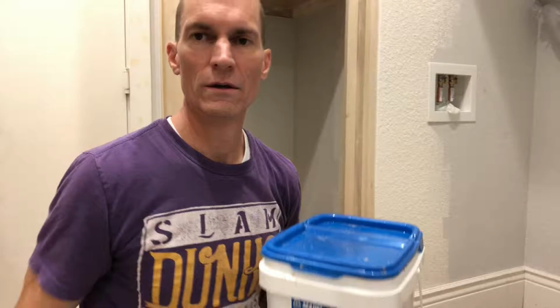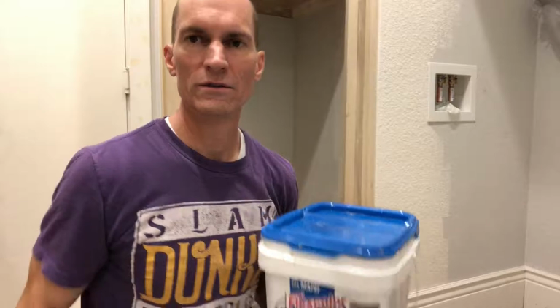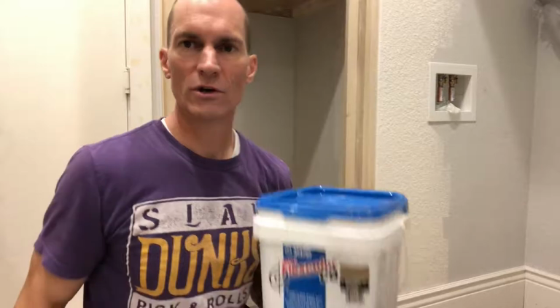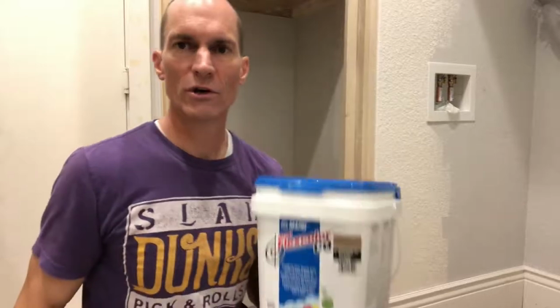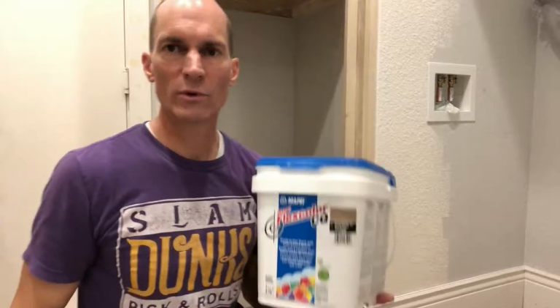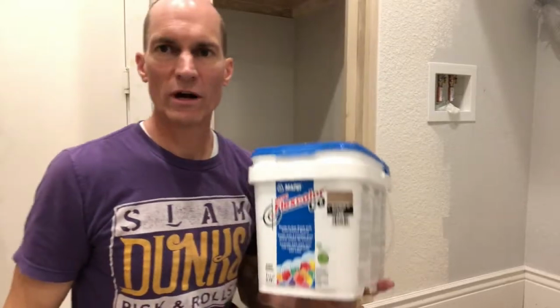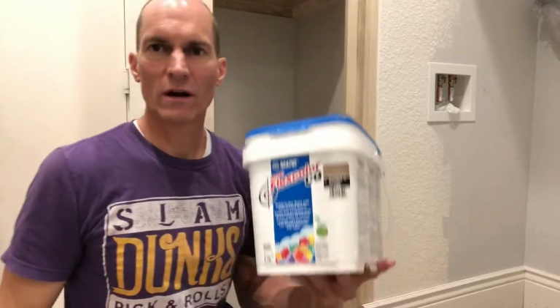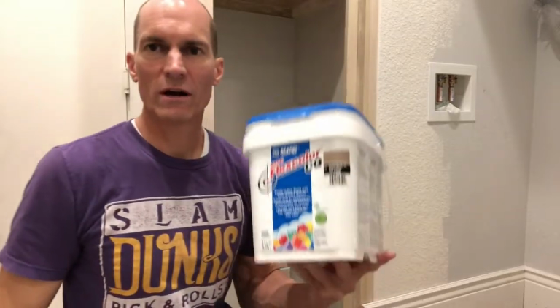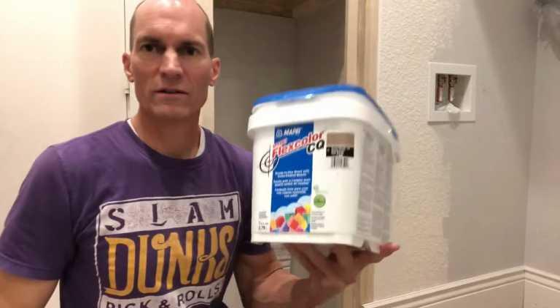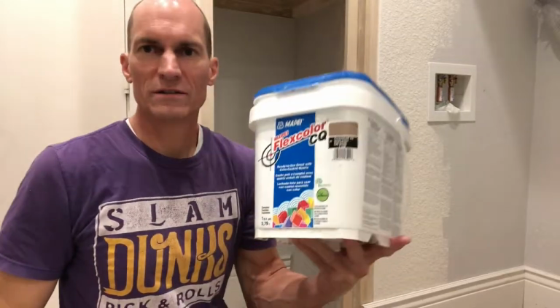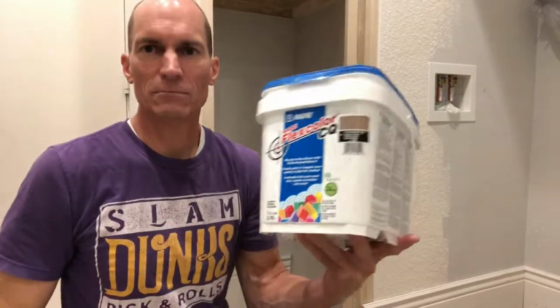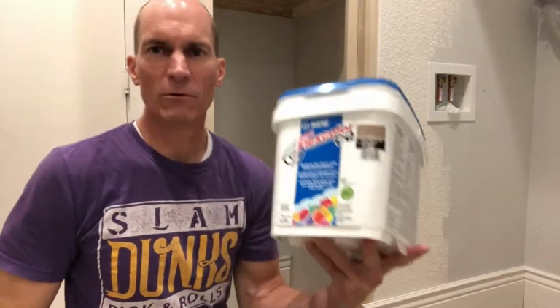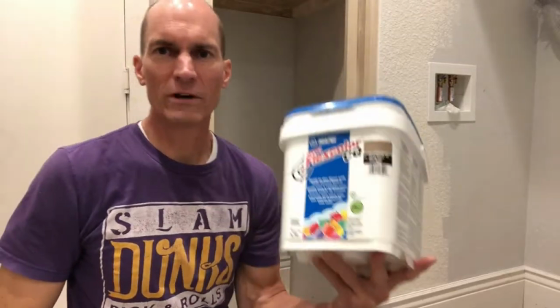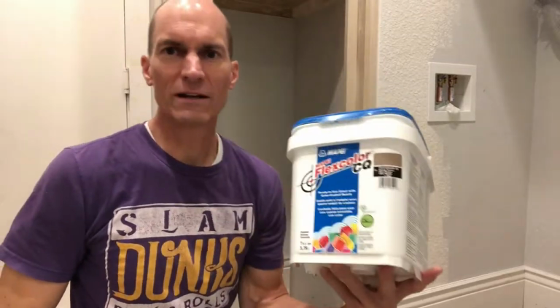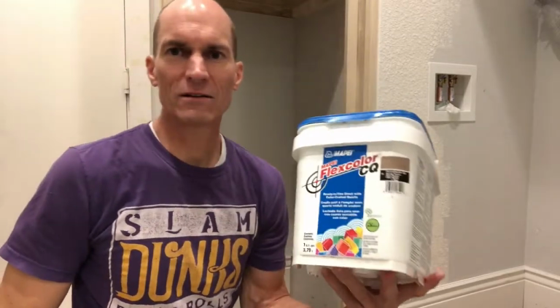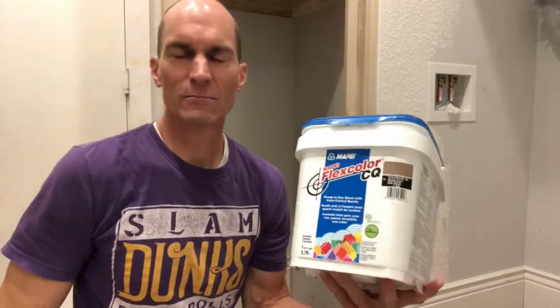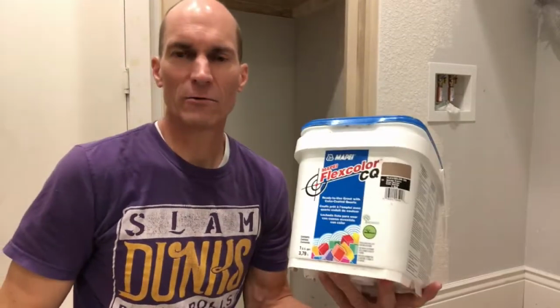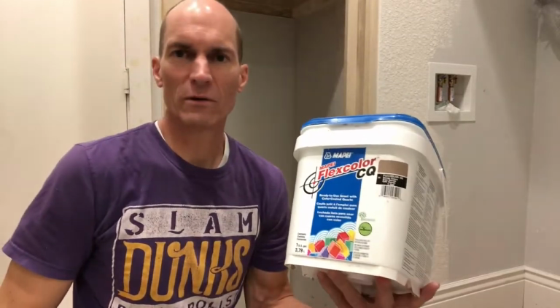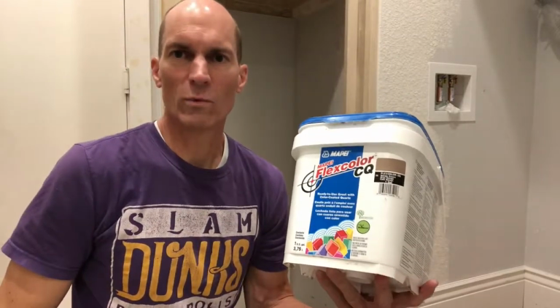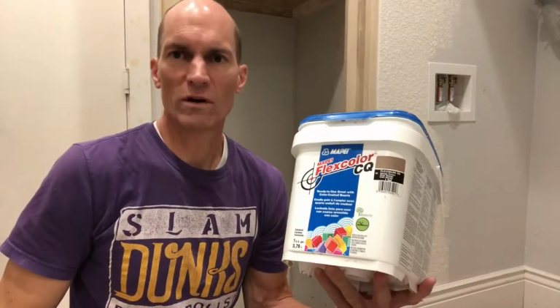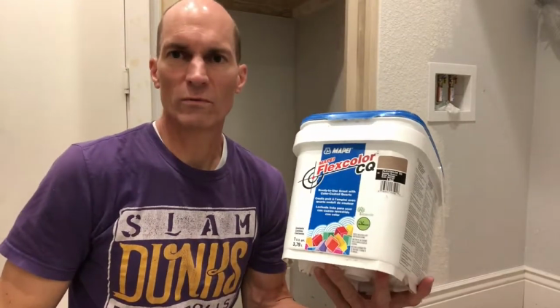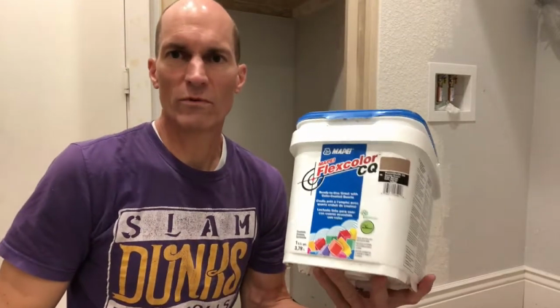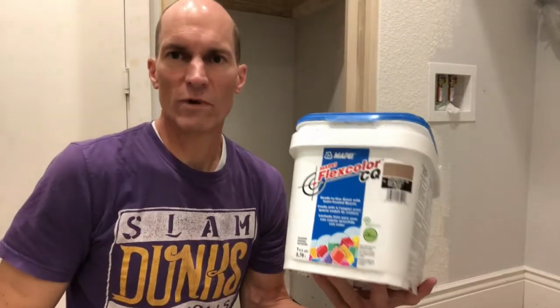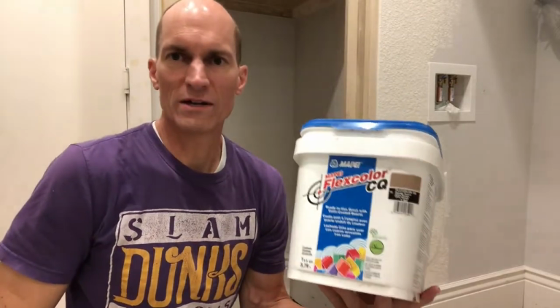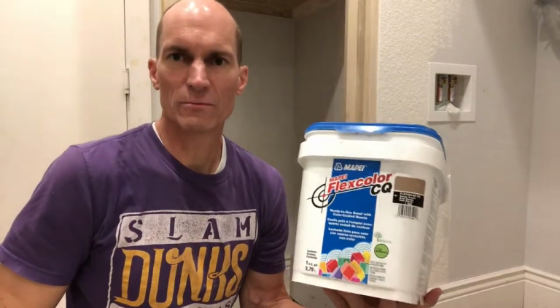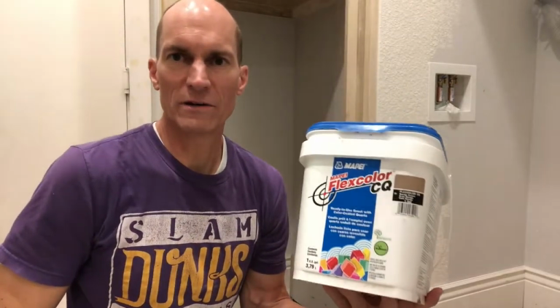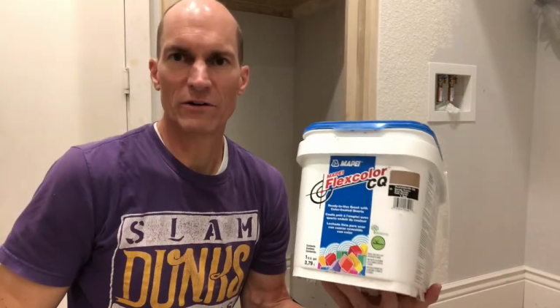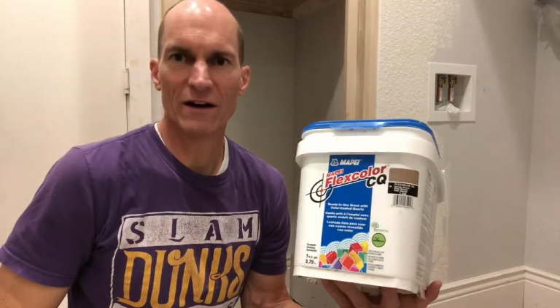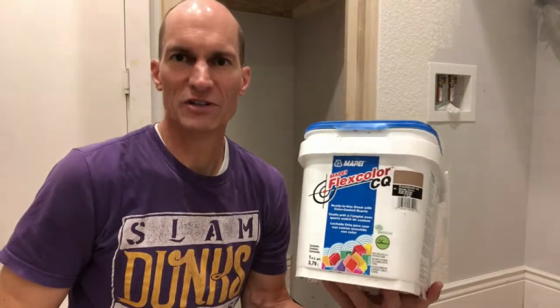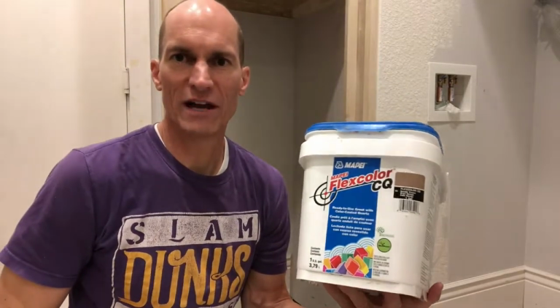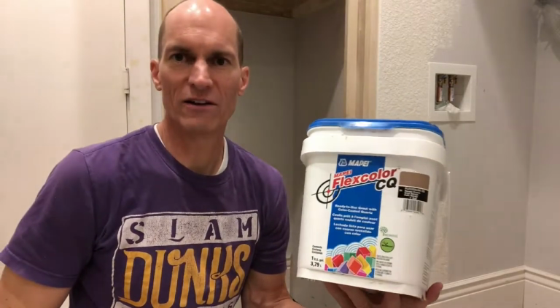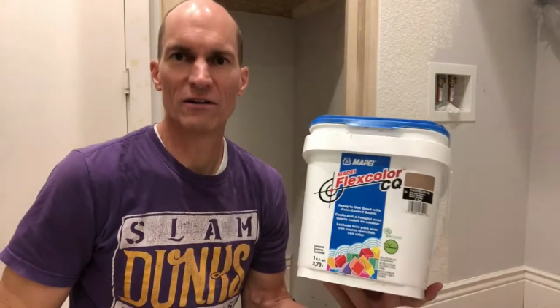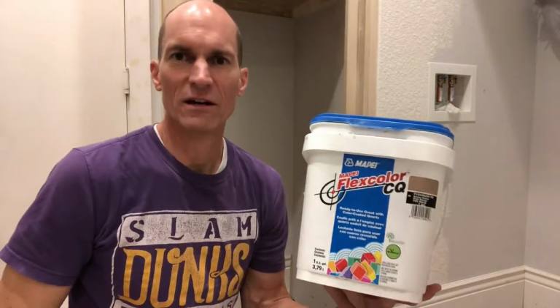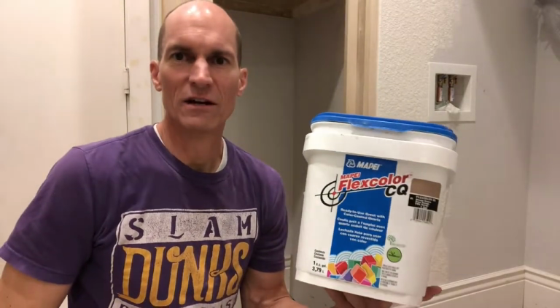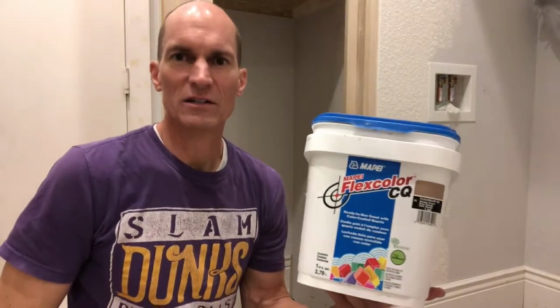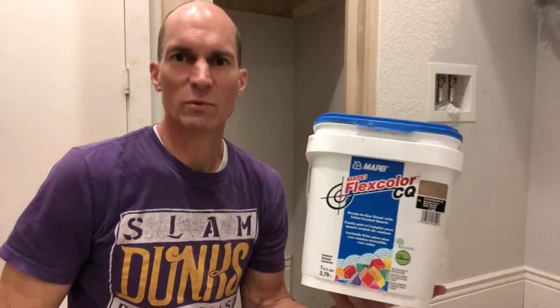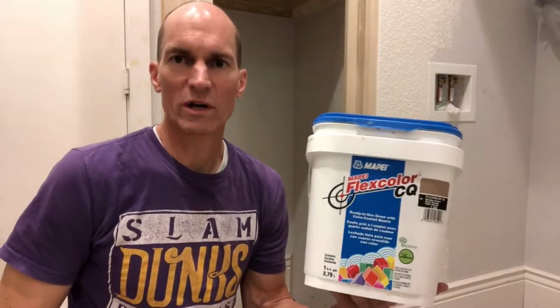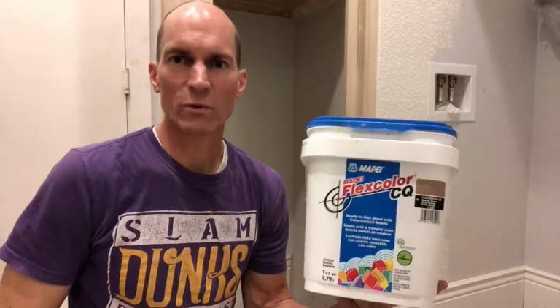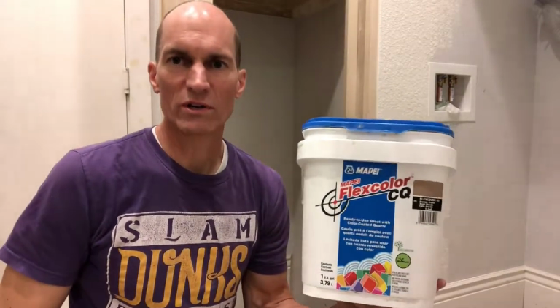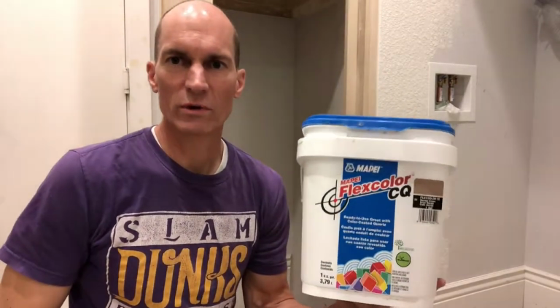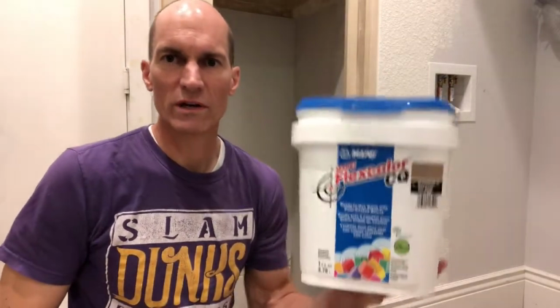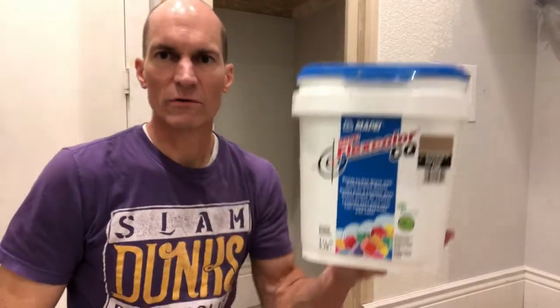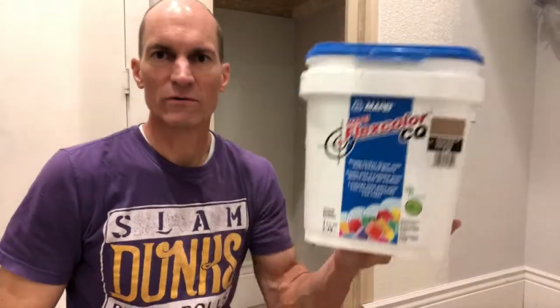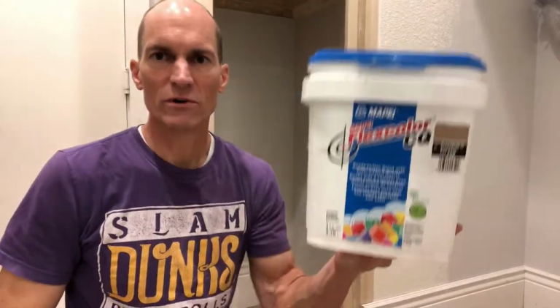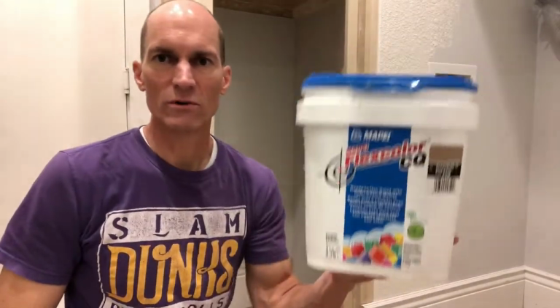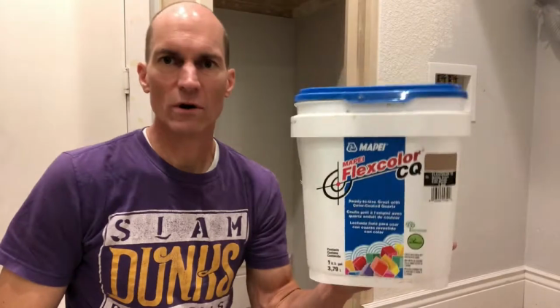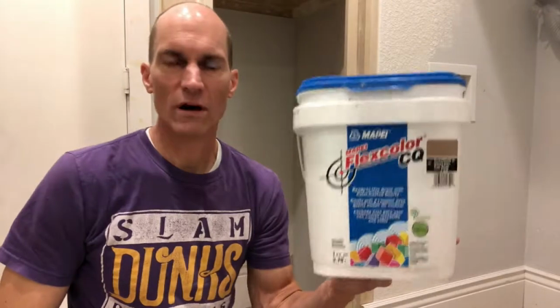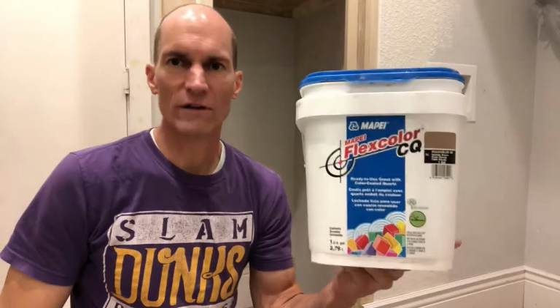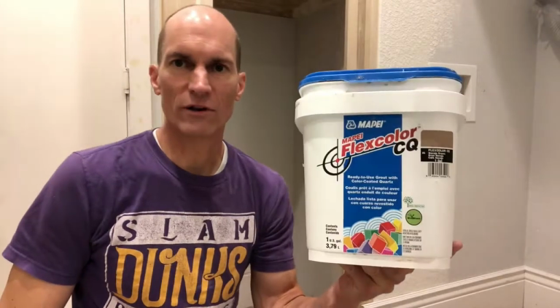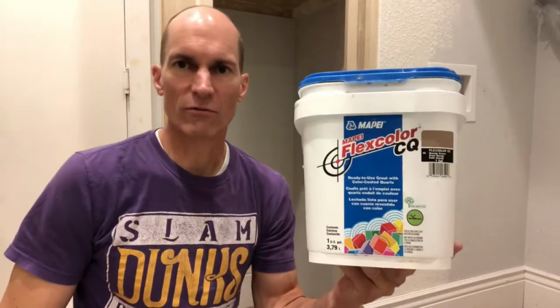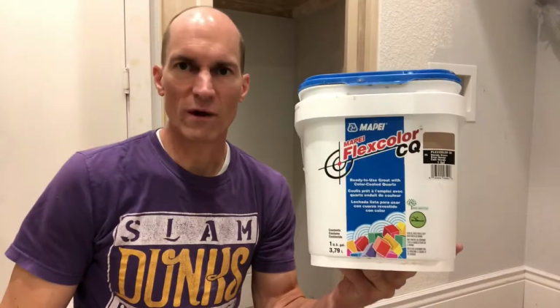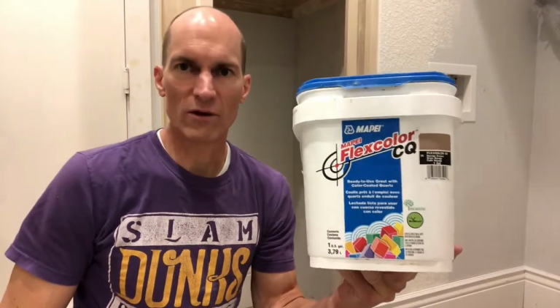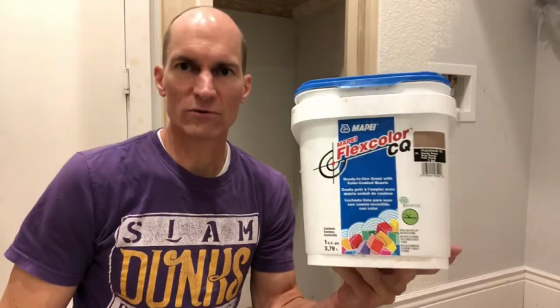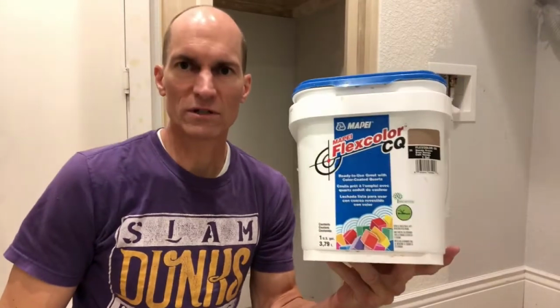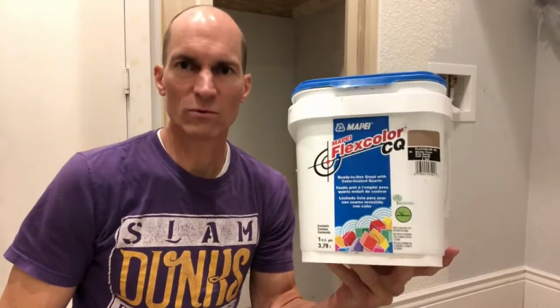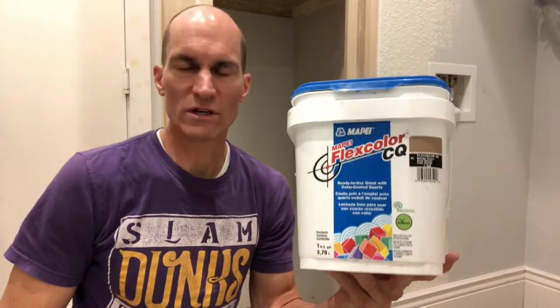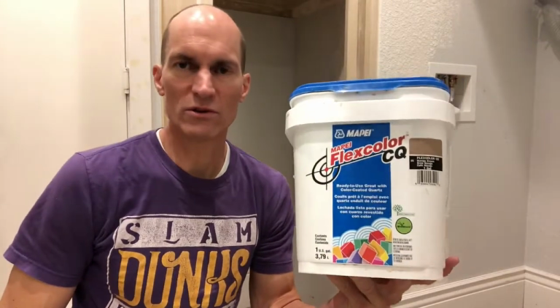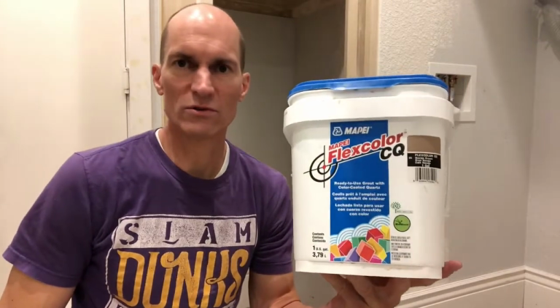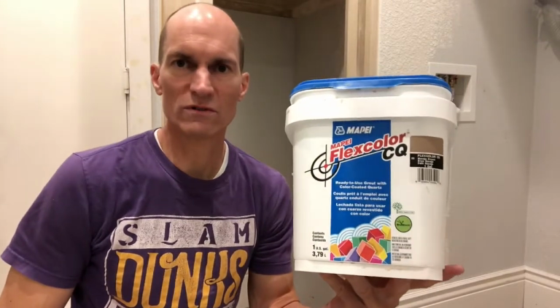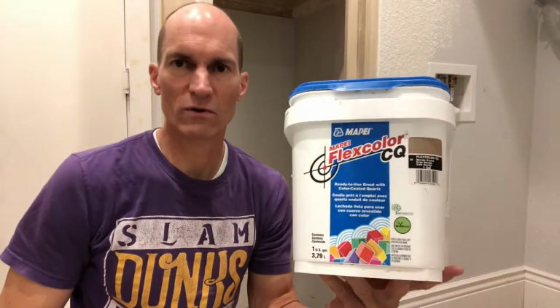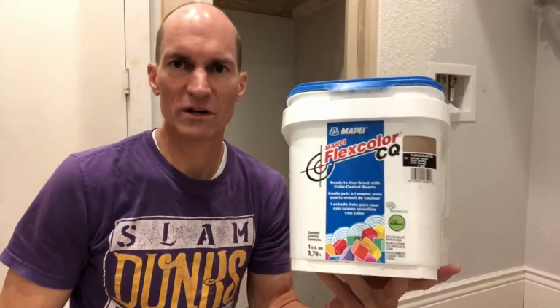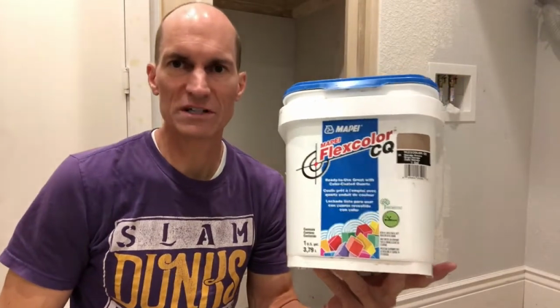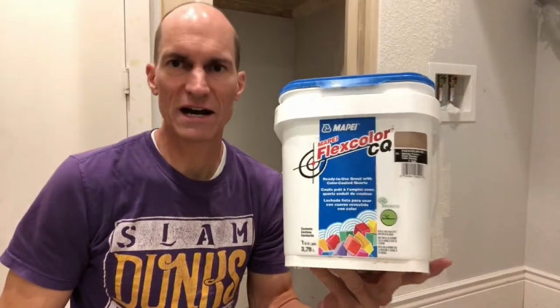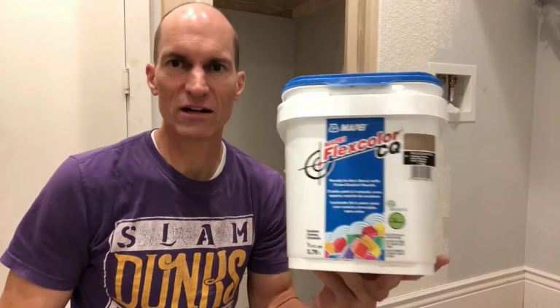Good morning. Welcome to the Roger Beat Crop channel. This morning we're doing a review on the grout we used for a tile.